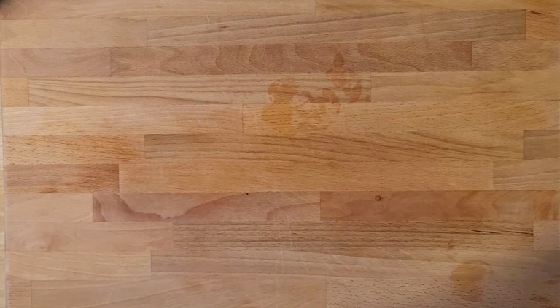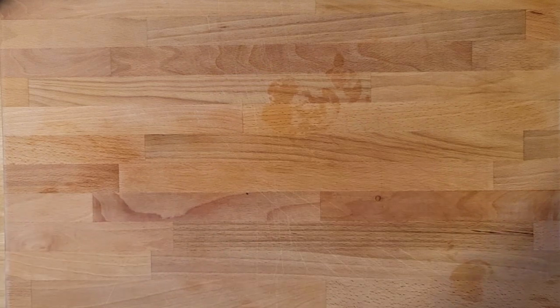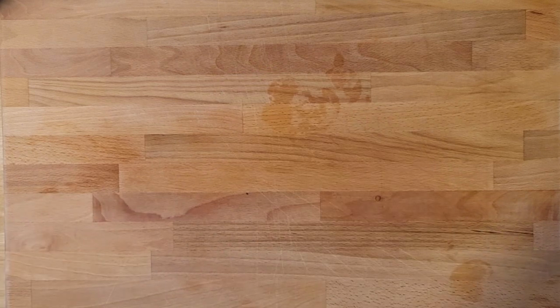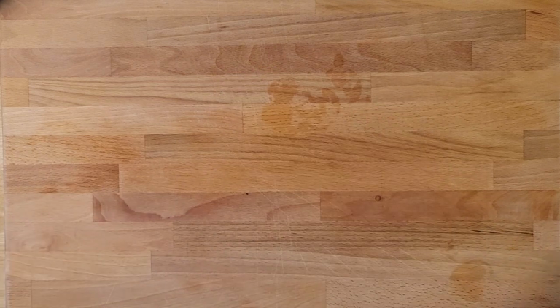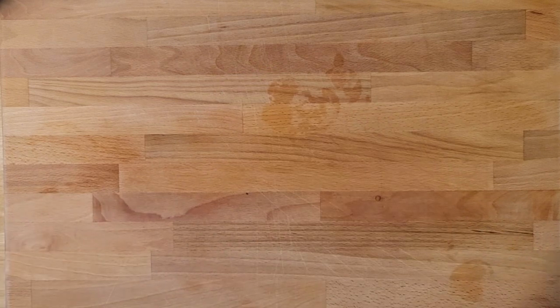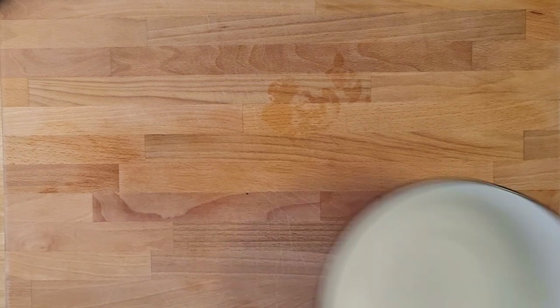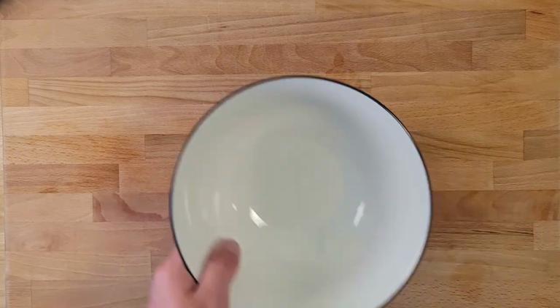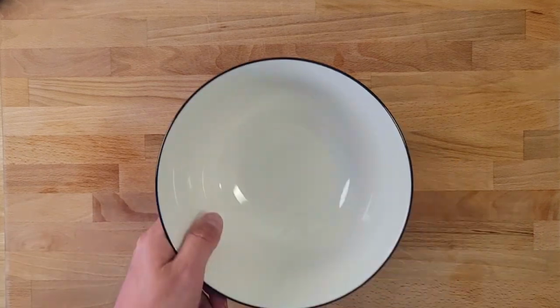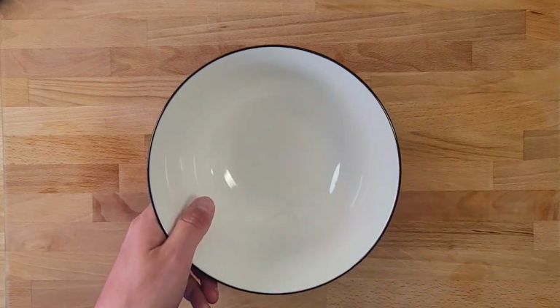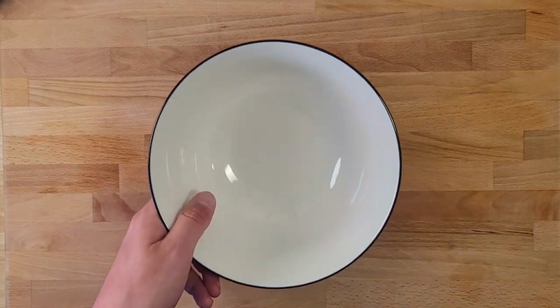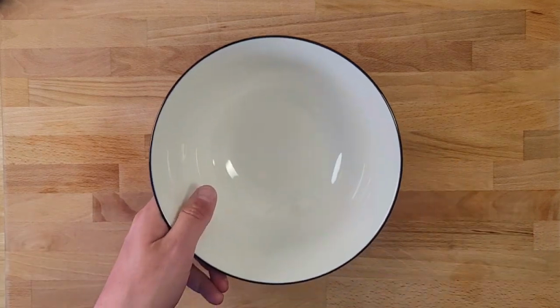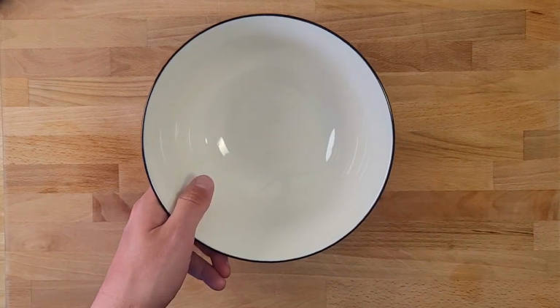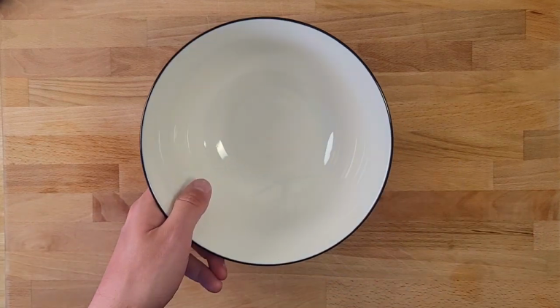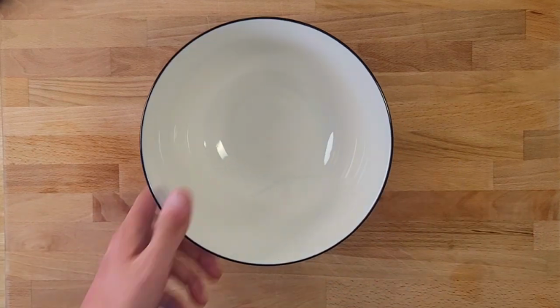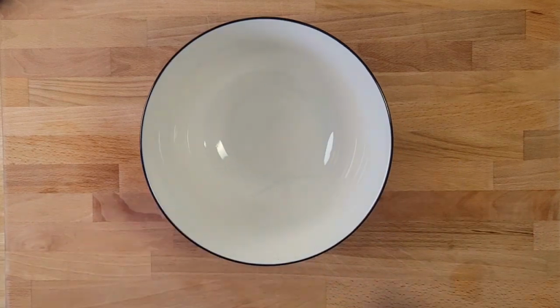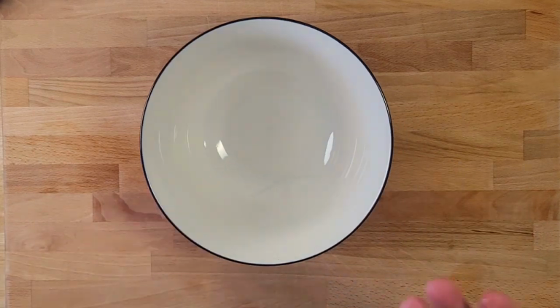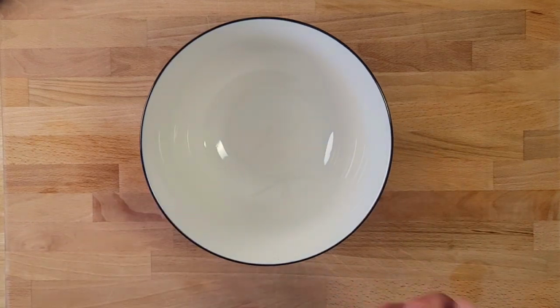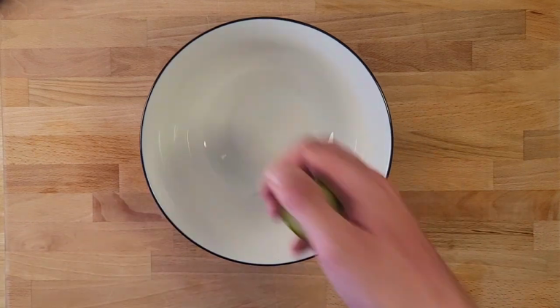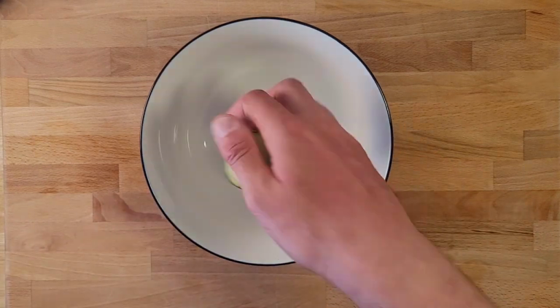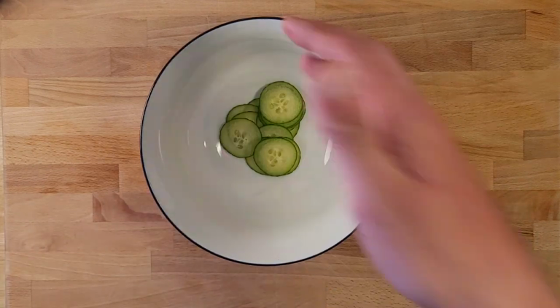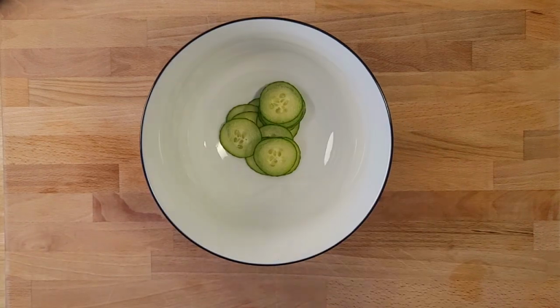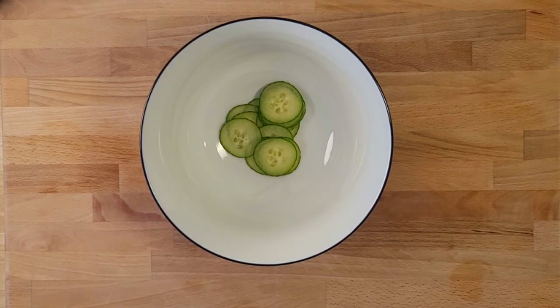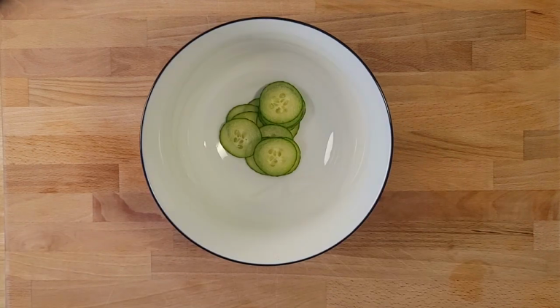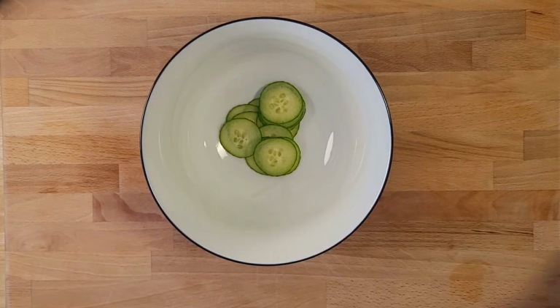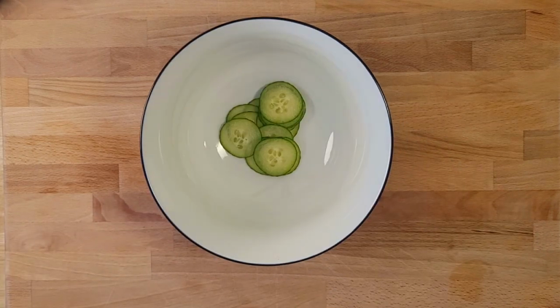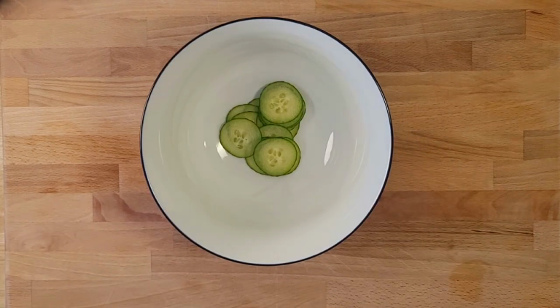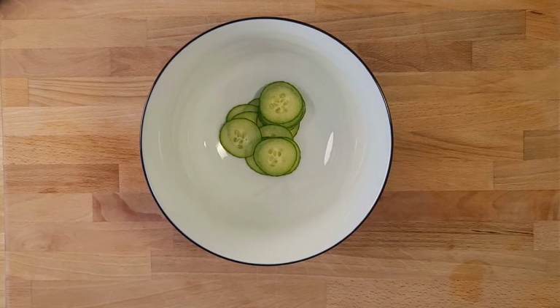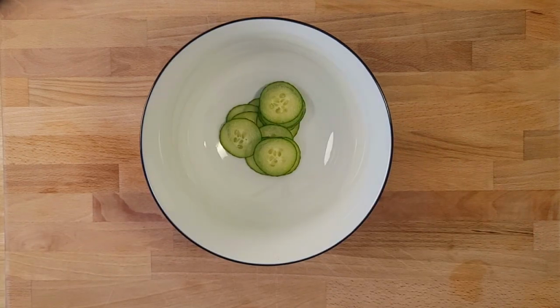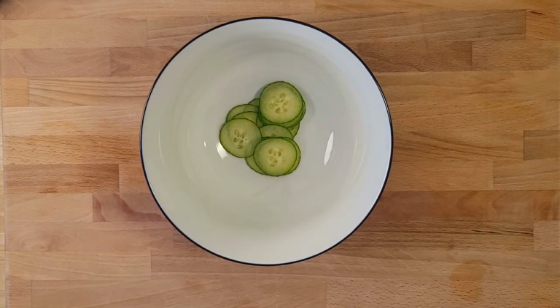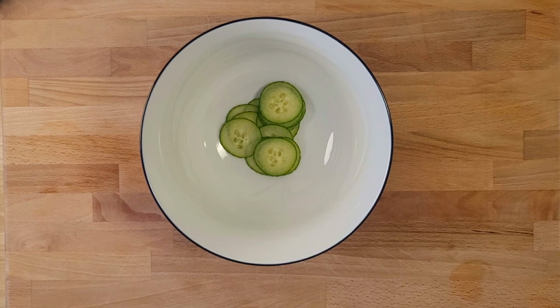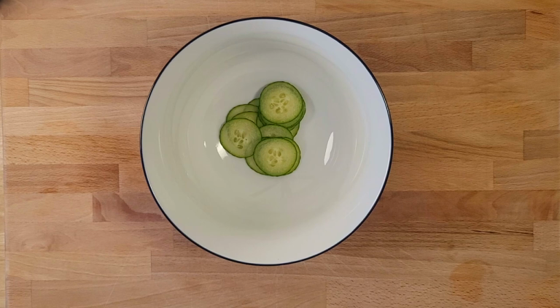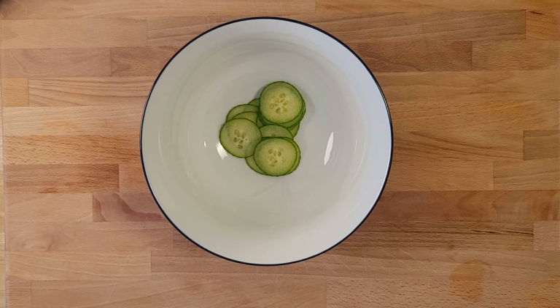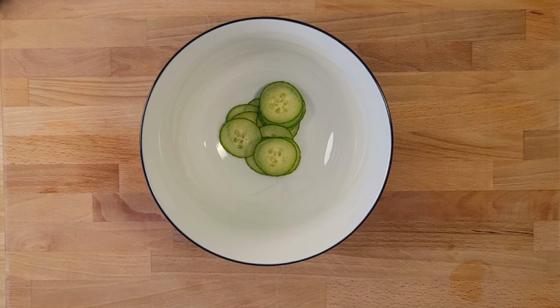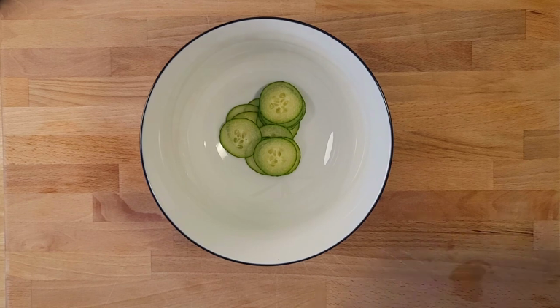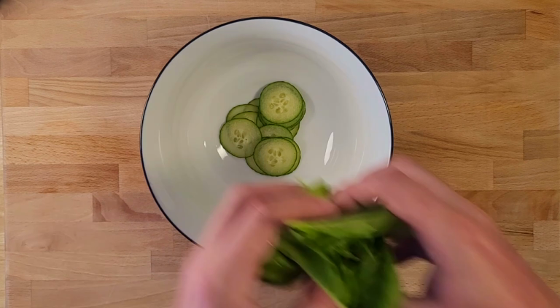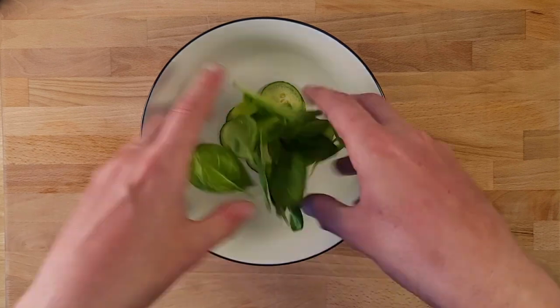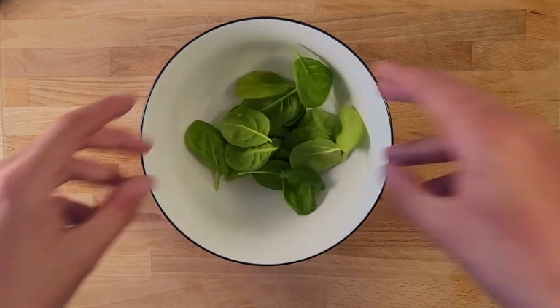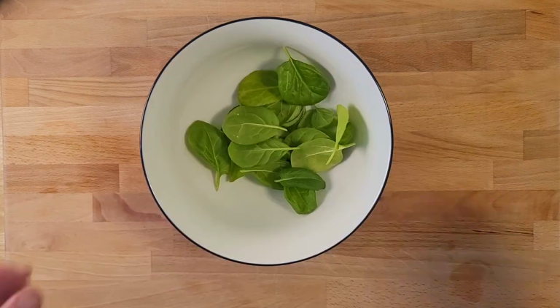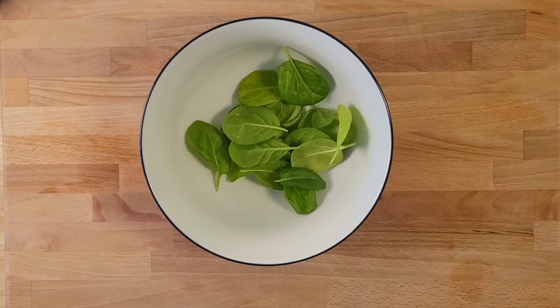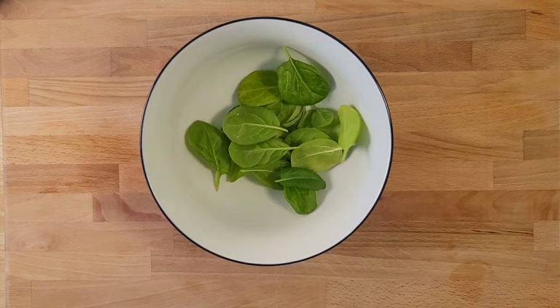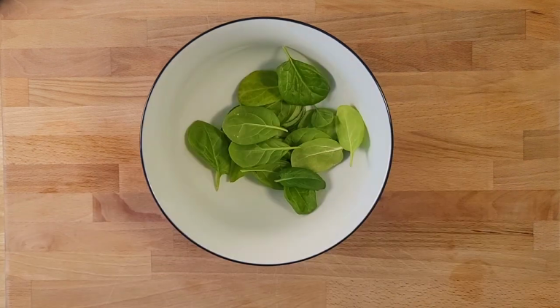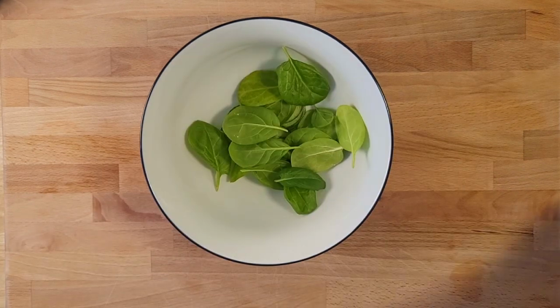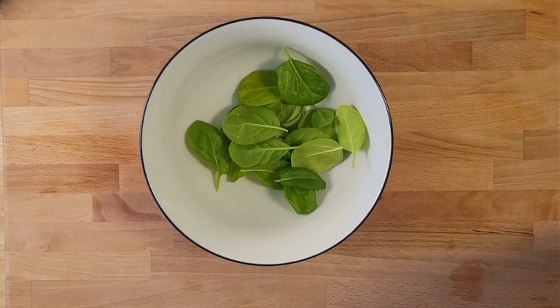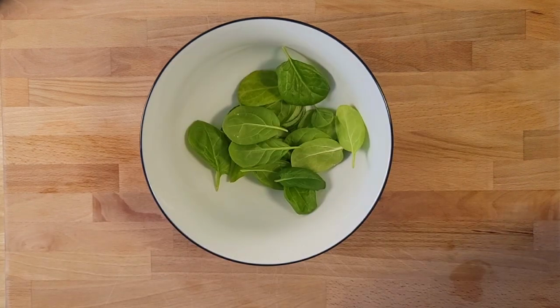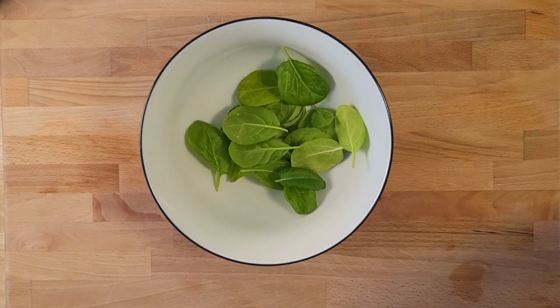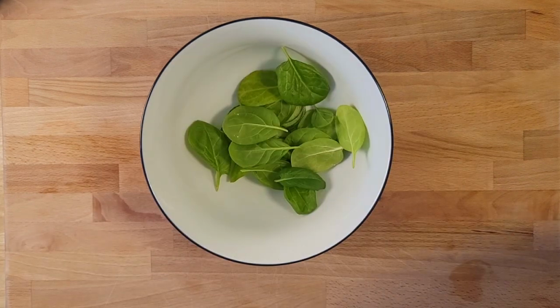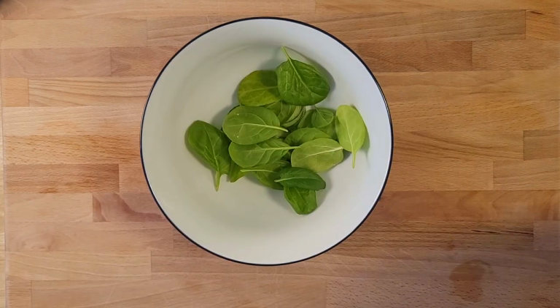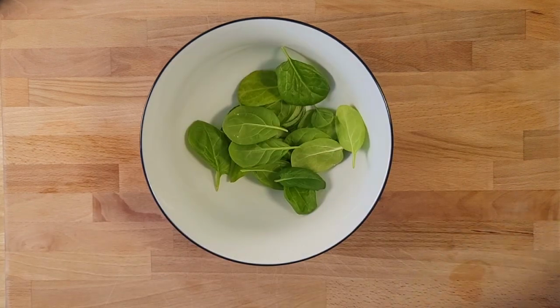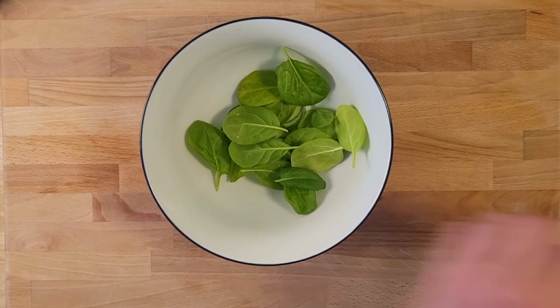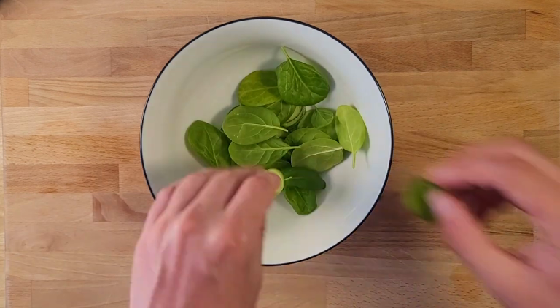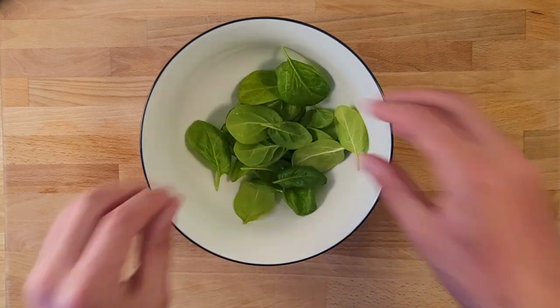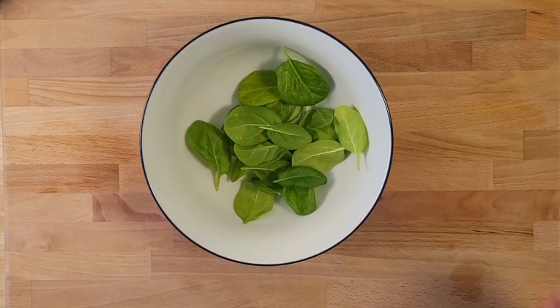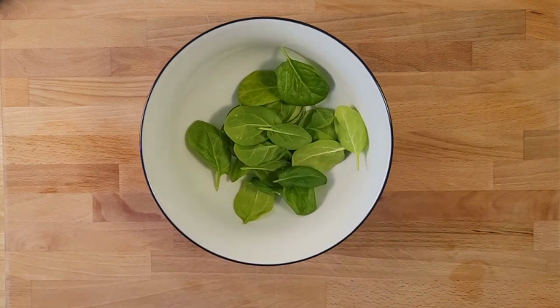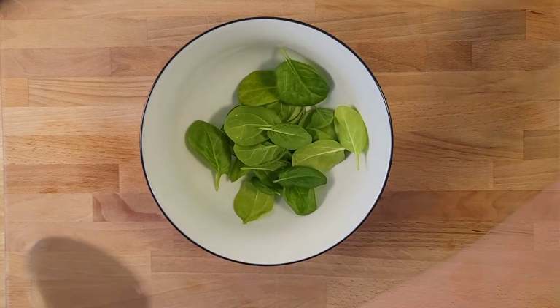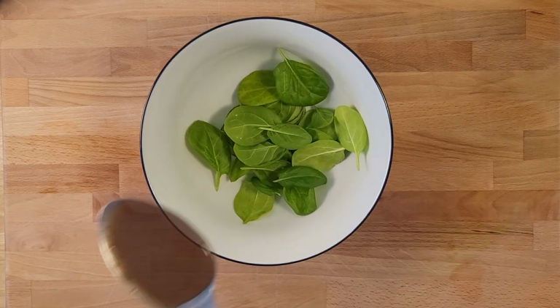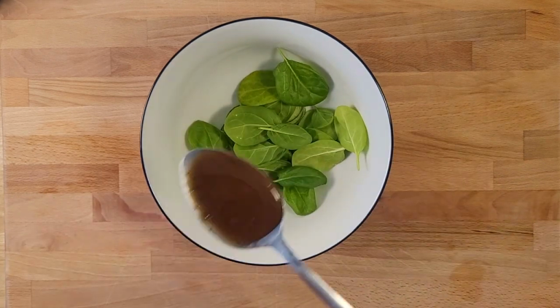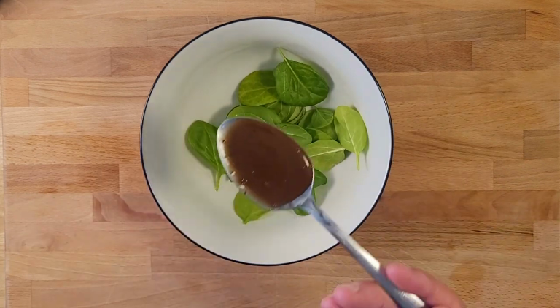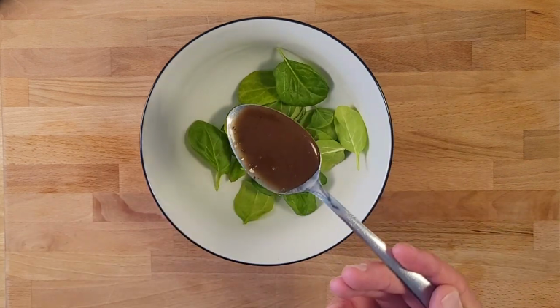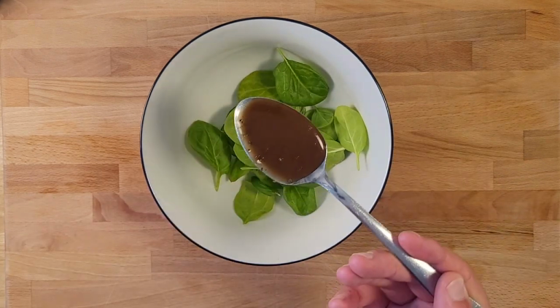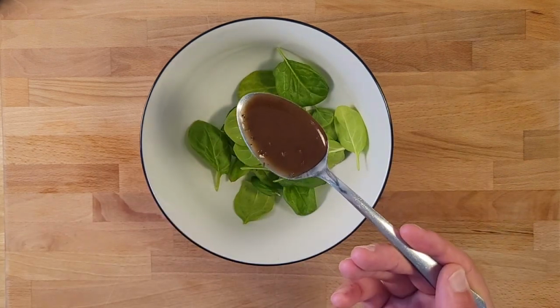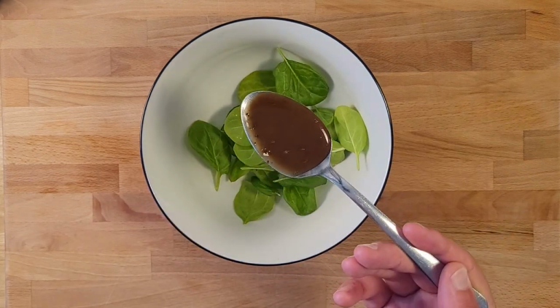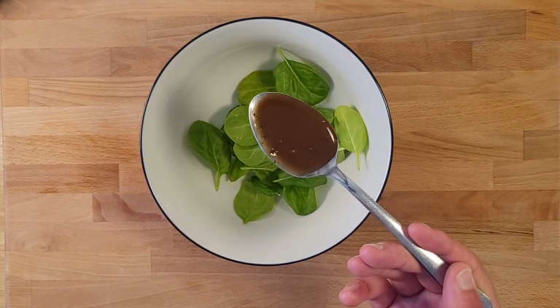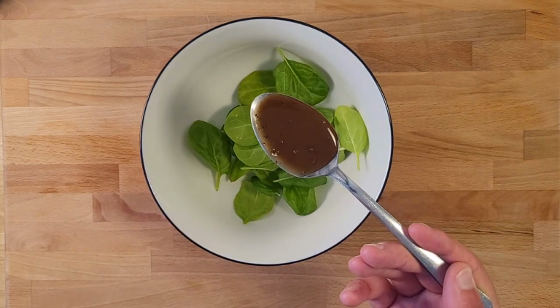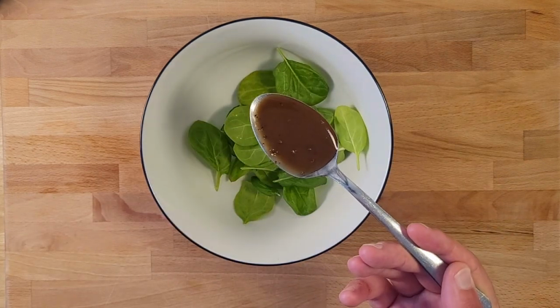We're just going to use a bowl and mix in our salad here. We've got spinach, cucumber, and just a little bit of dressing. One spoonful should be enough for this little salad.